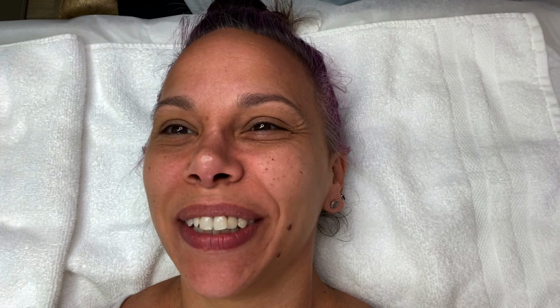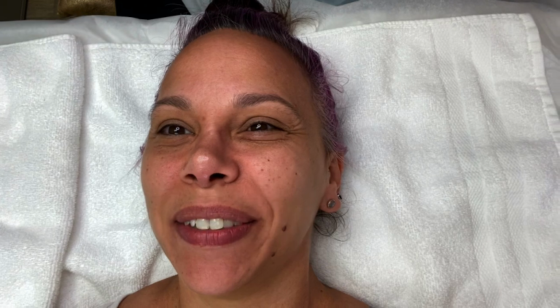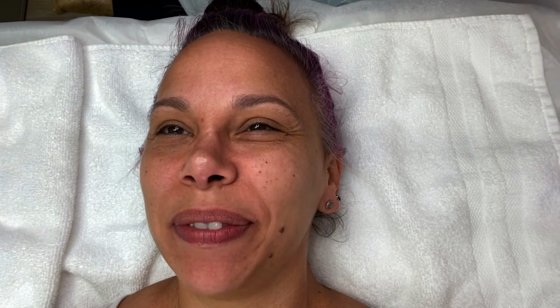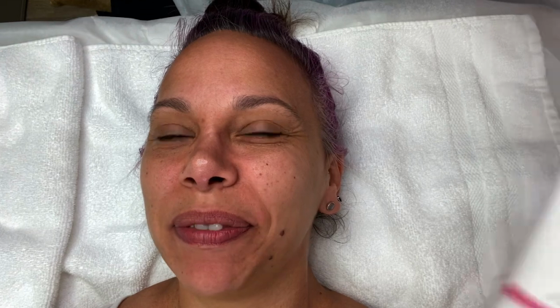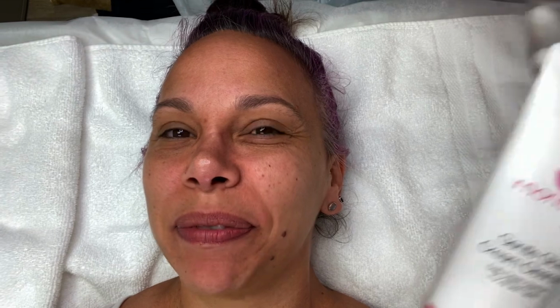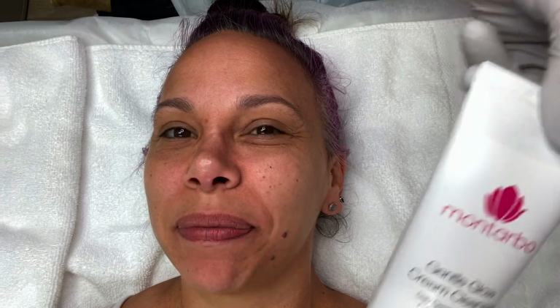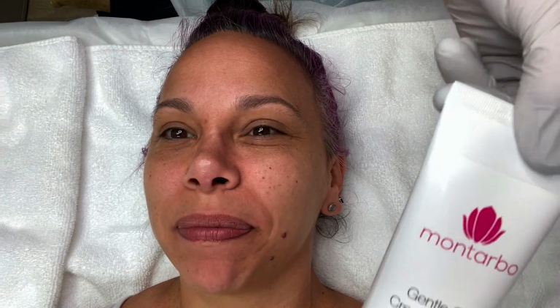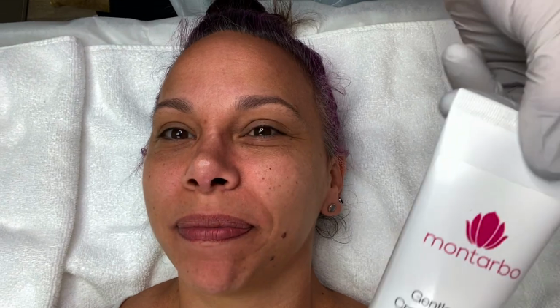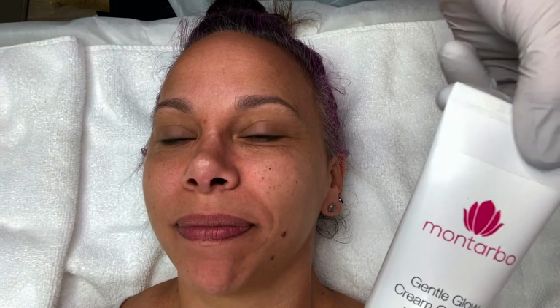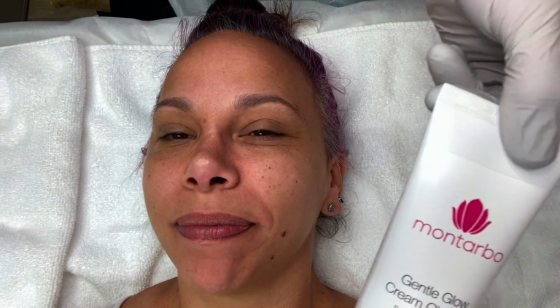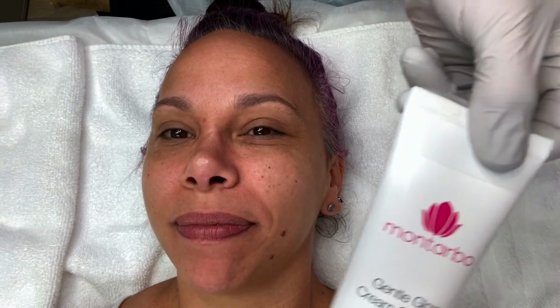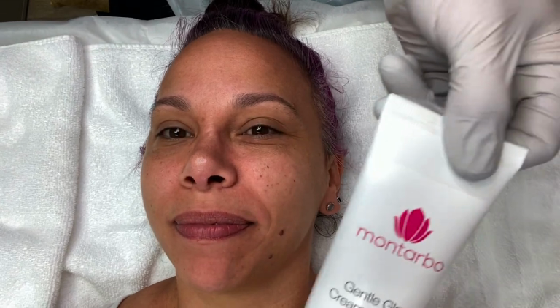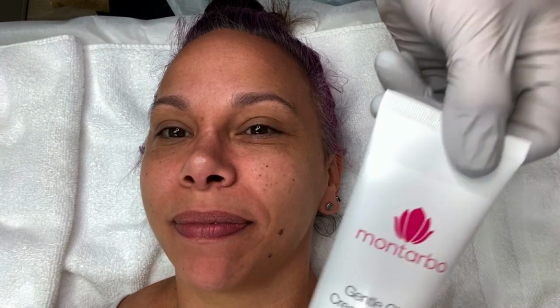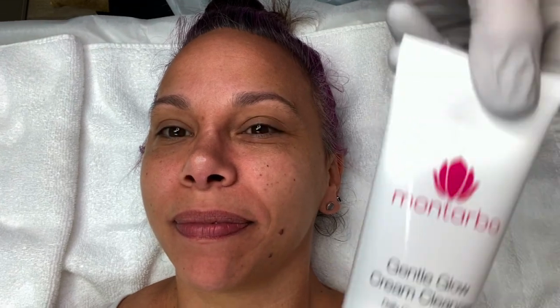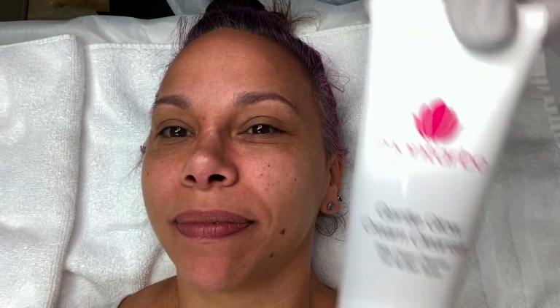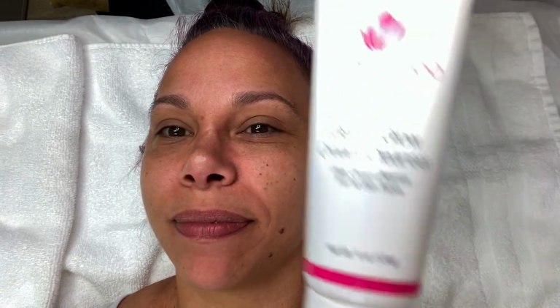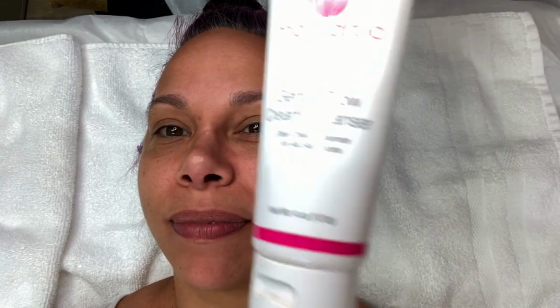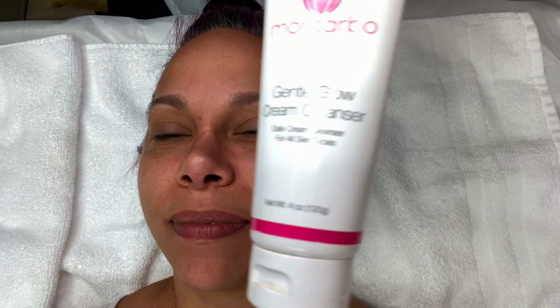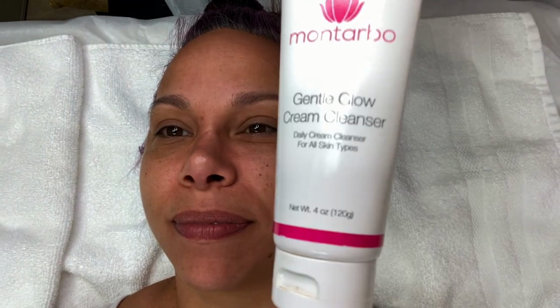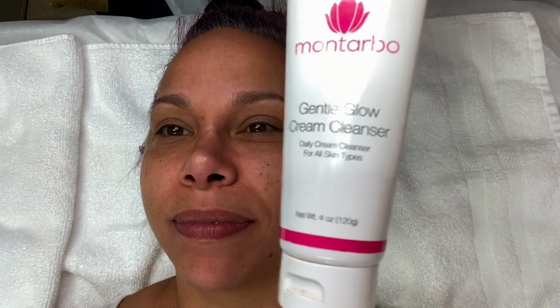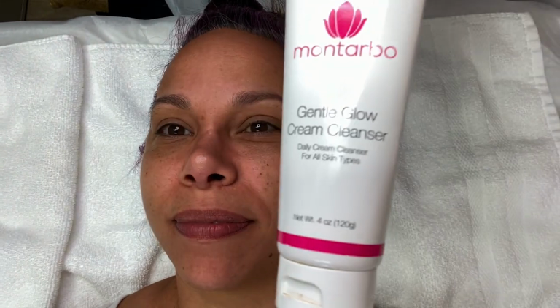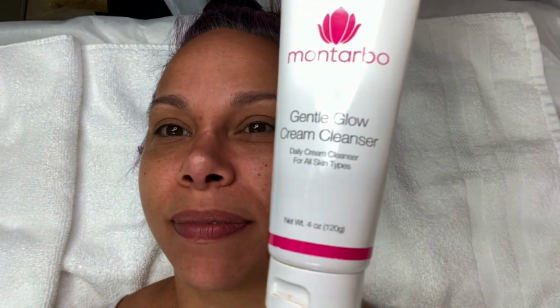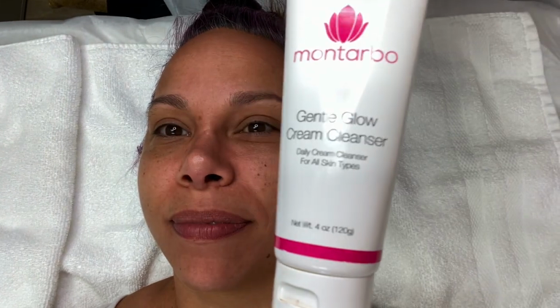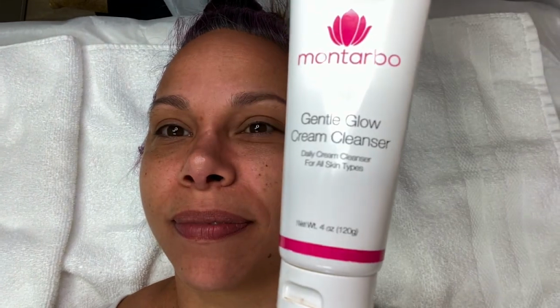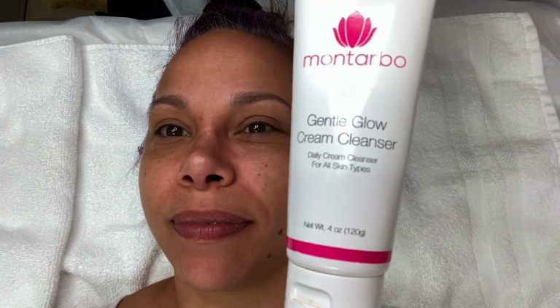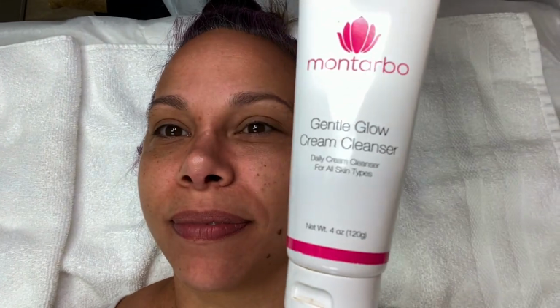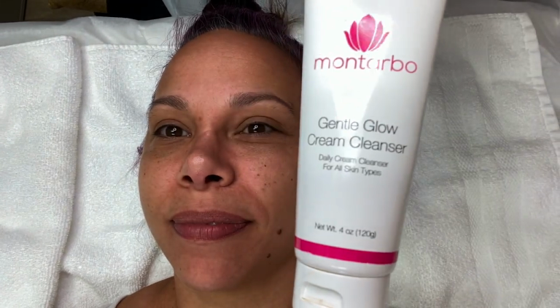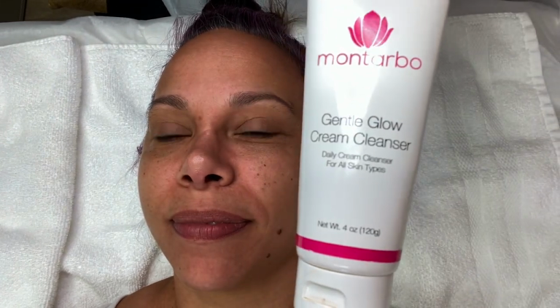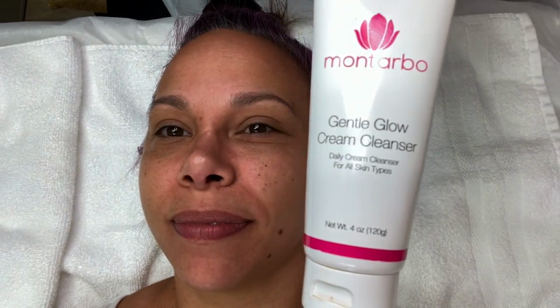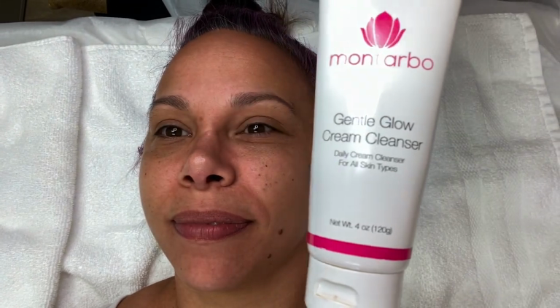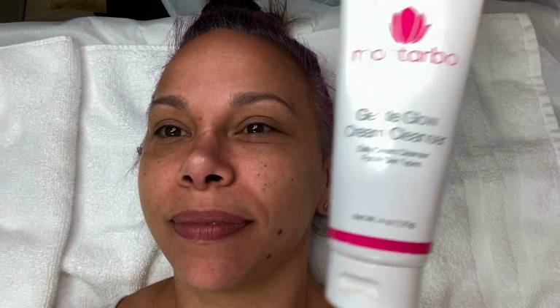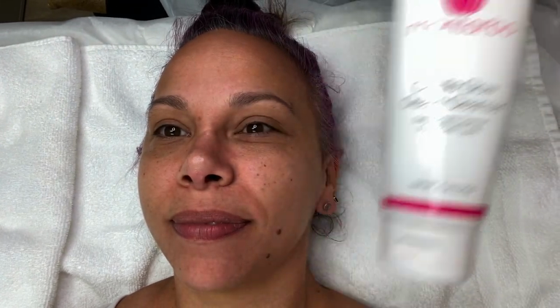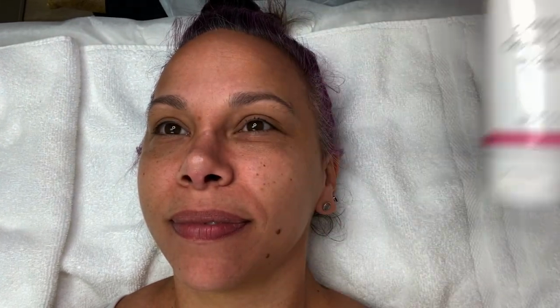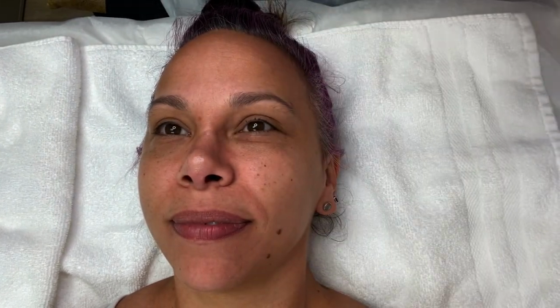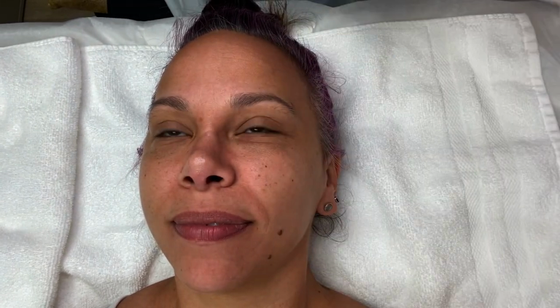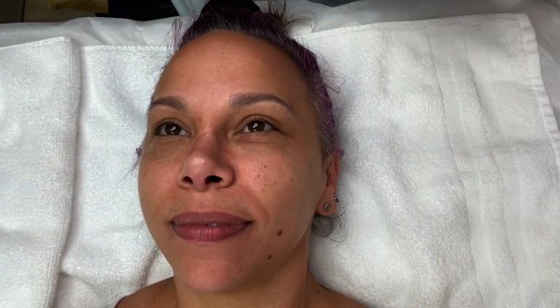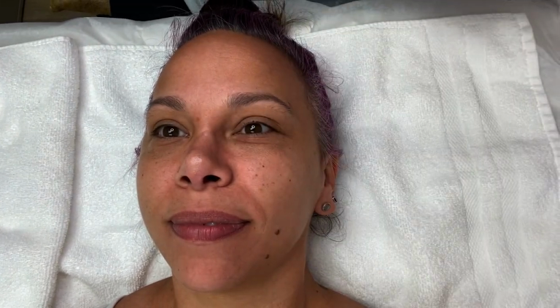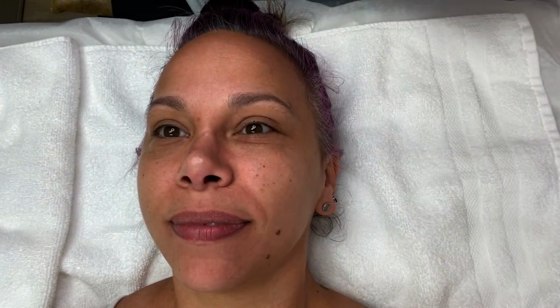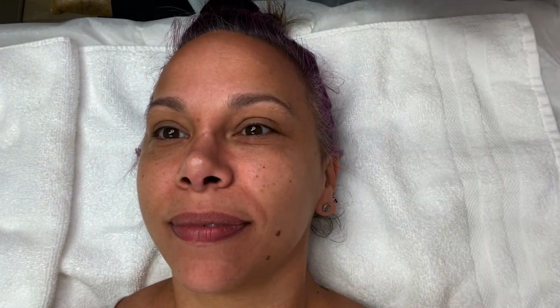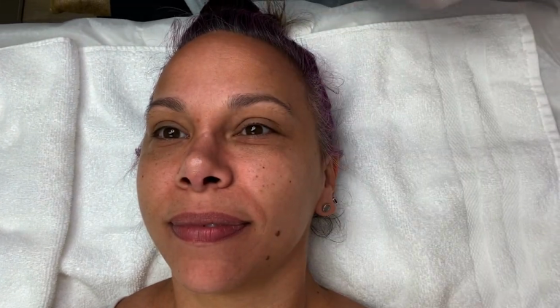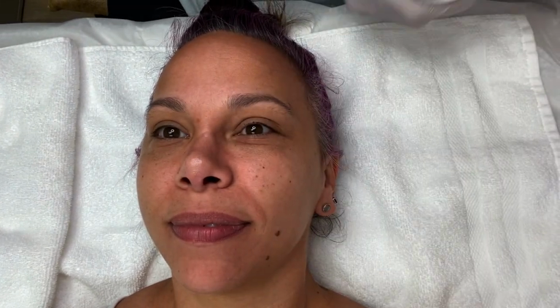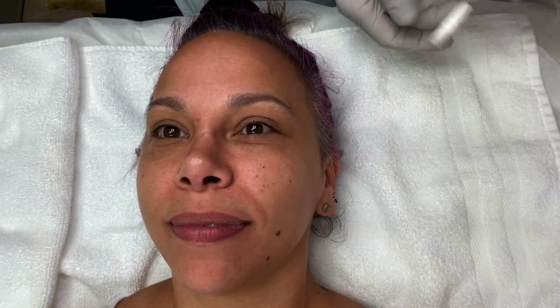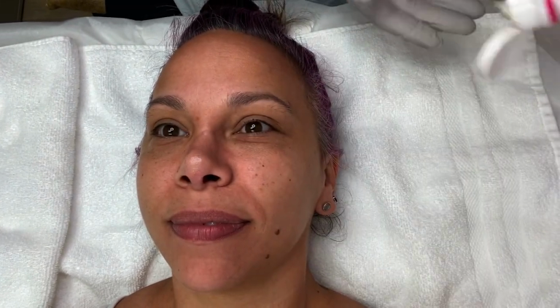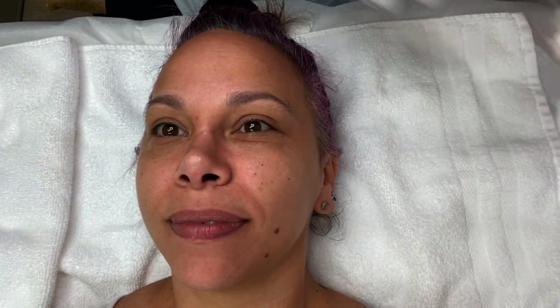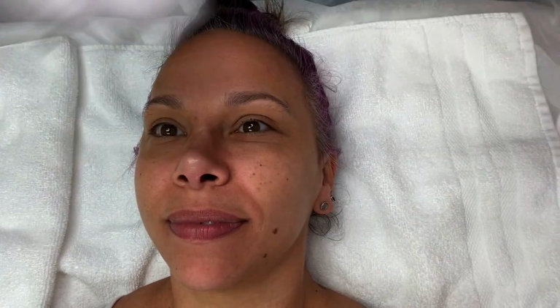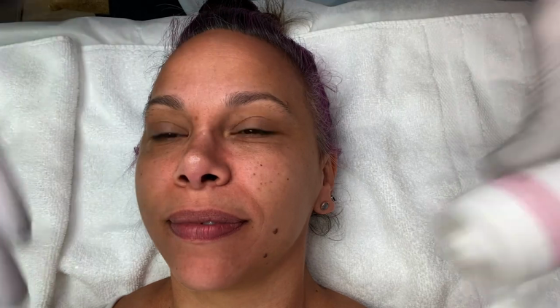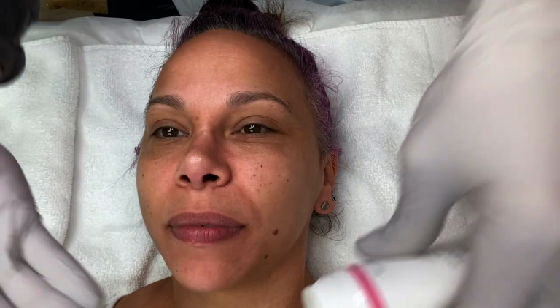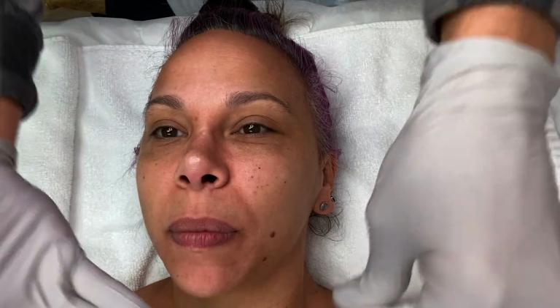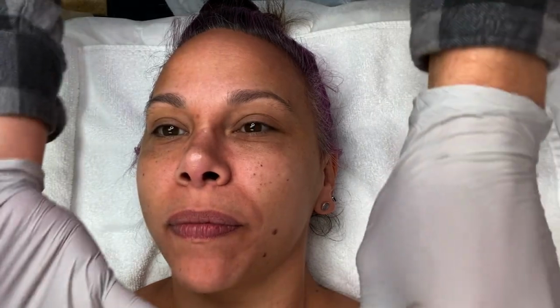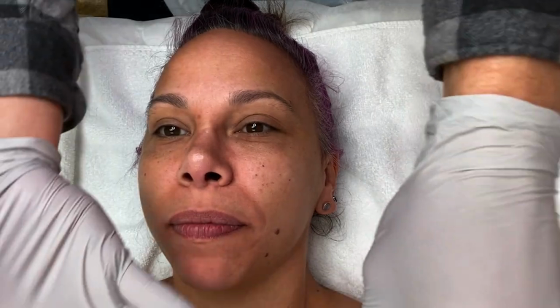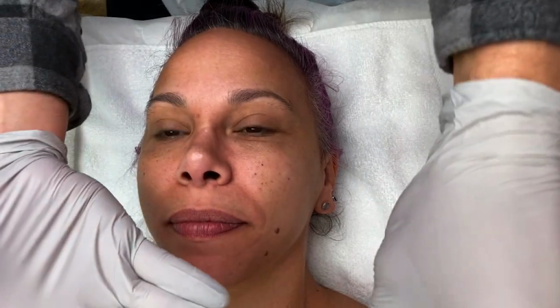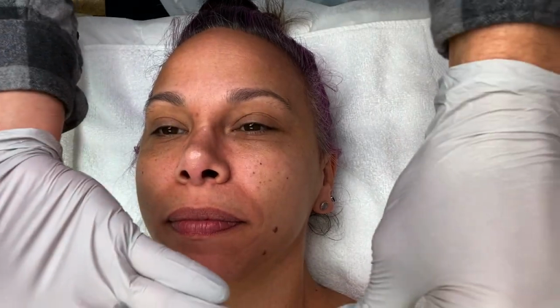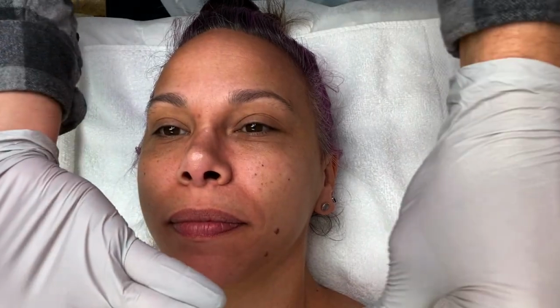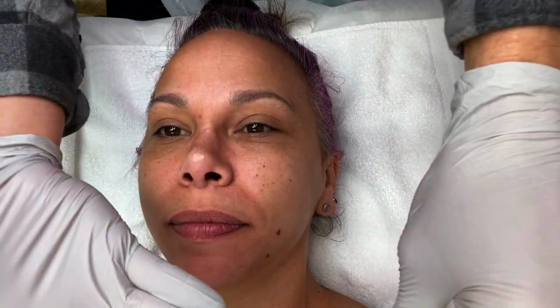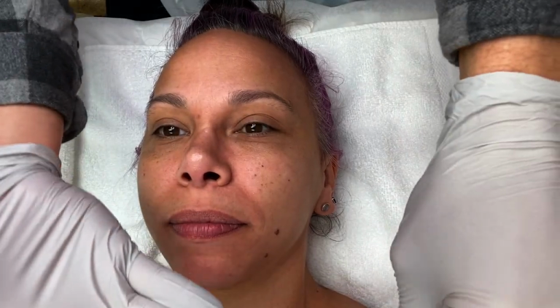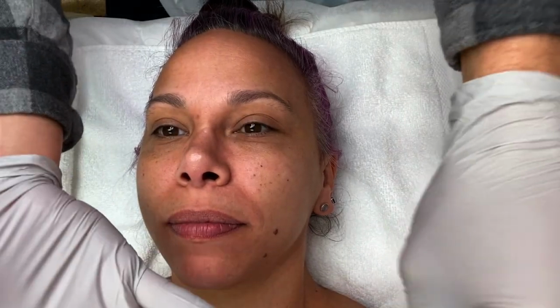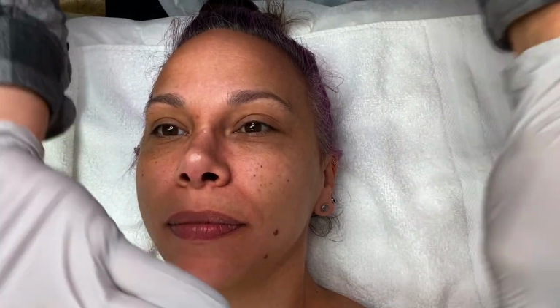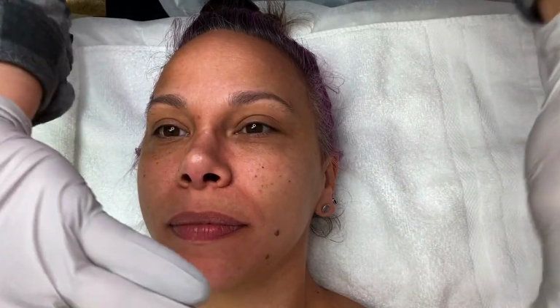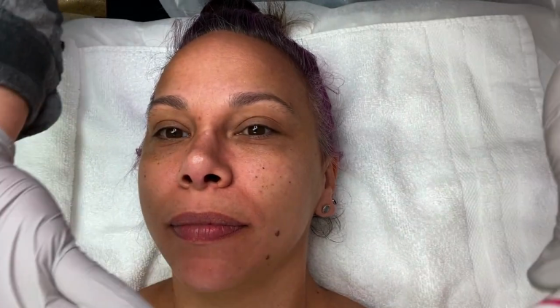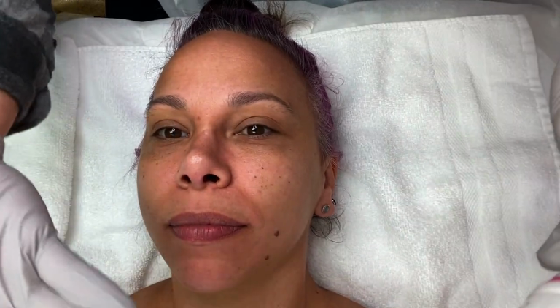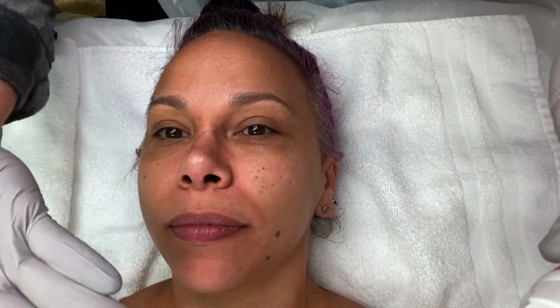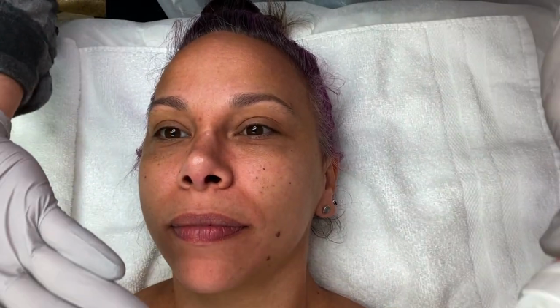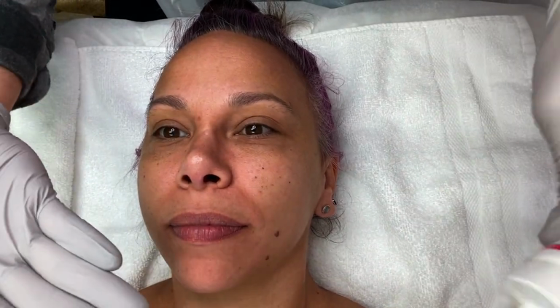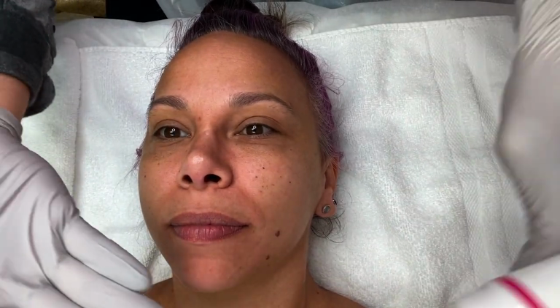Hello and welcome. Thank you so much for being here. I'm Cody, the founder of Montarbo Skin Care, always here to help you have the most healthy, glowing, and gorgeous skin.